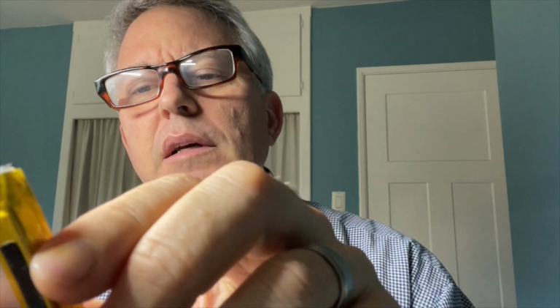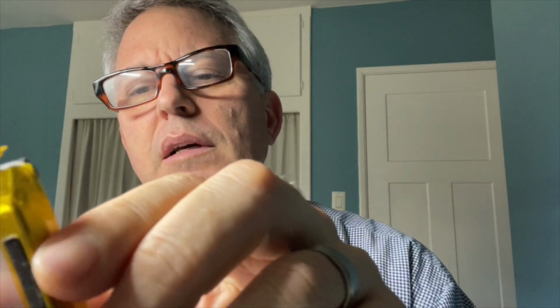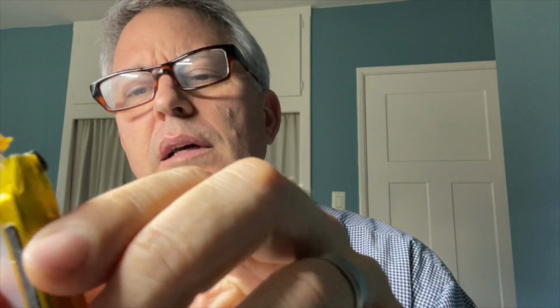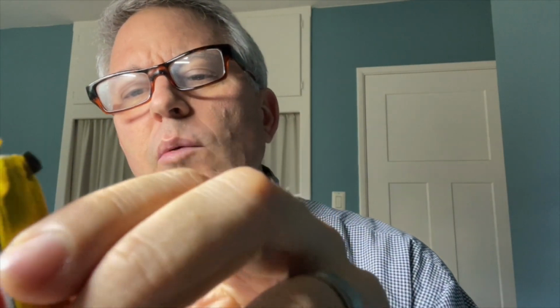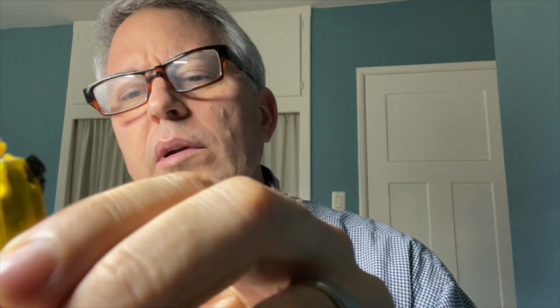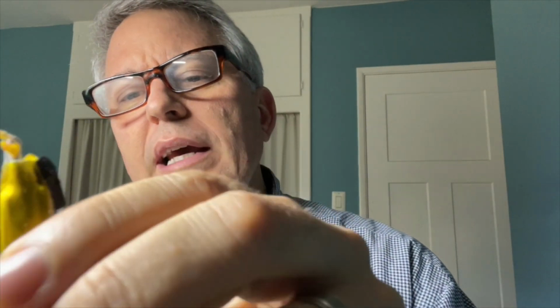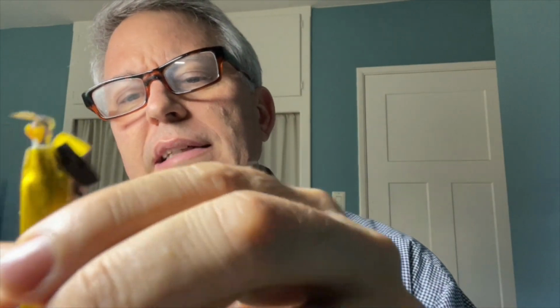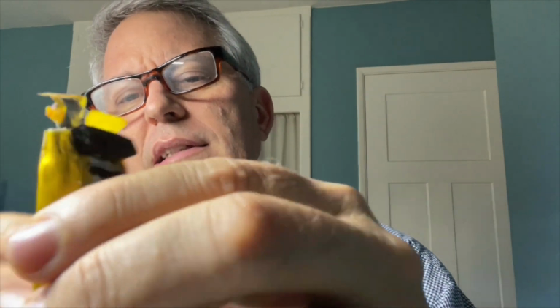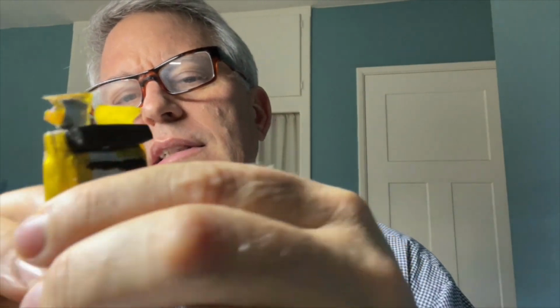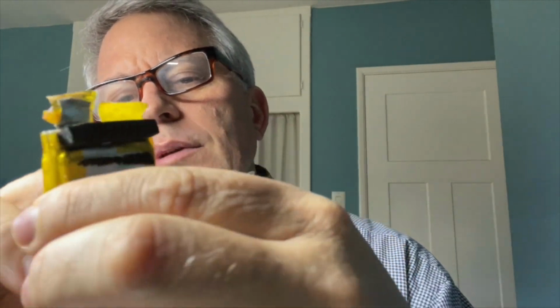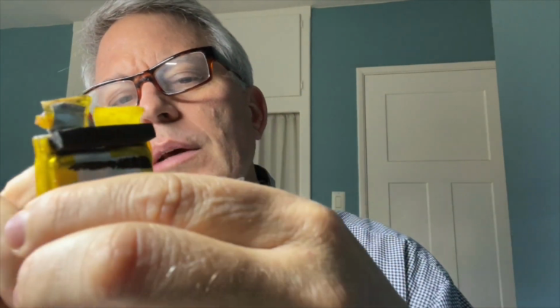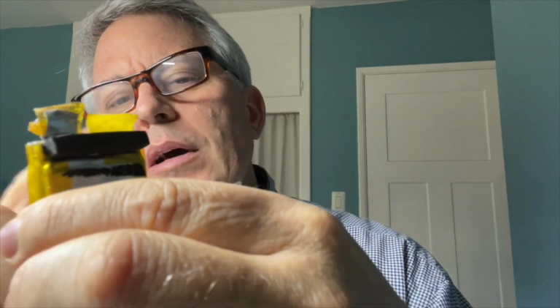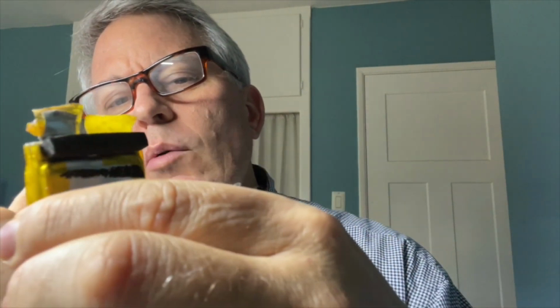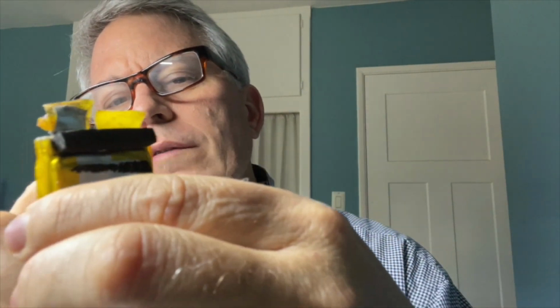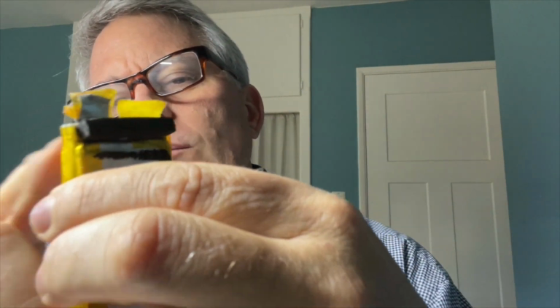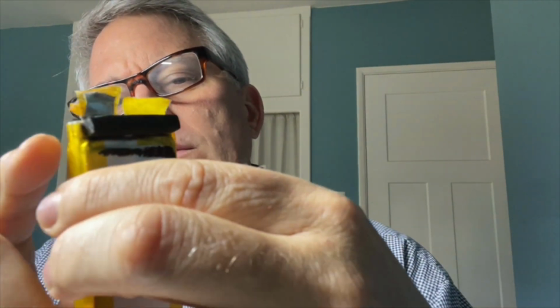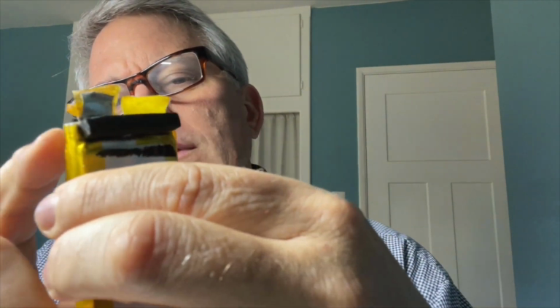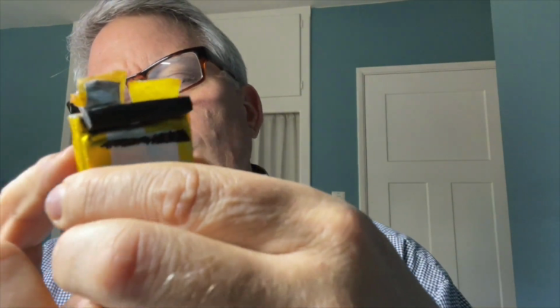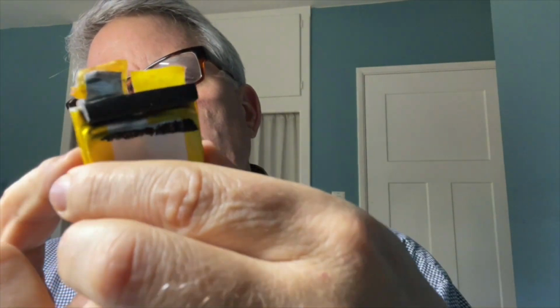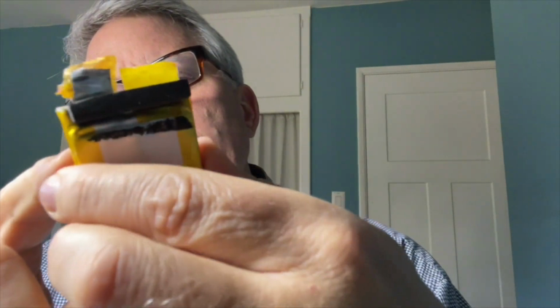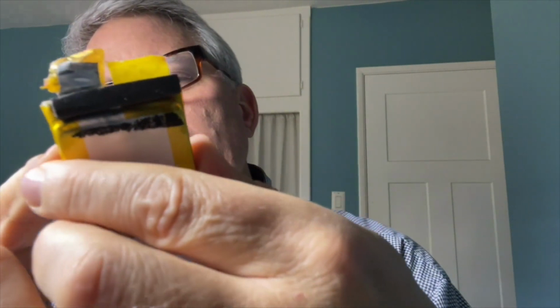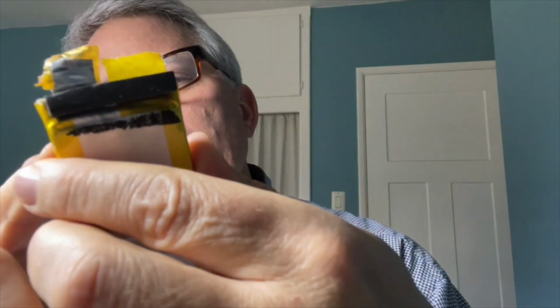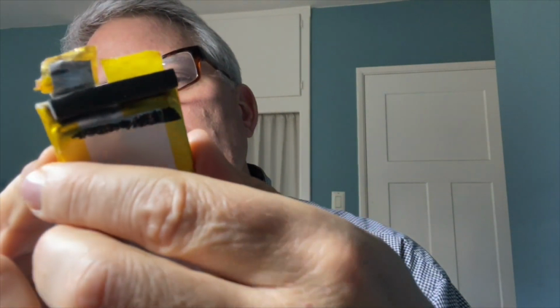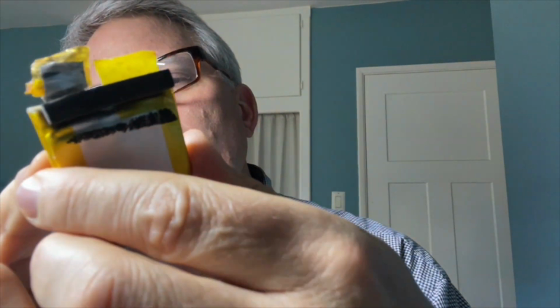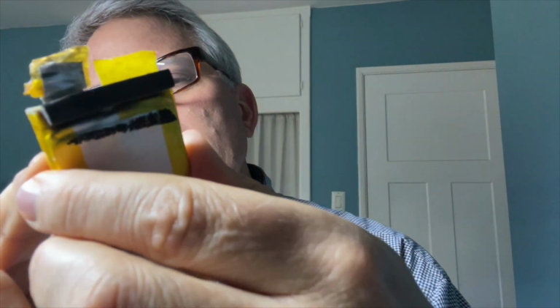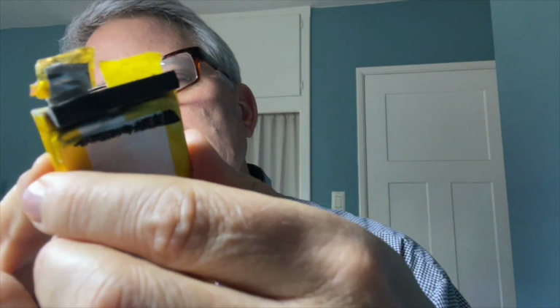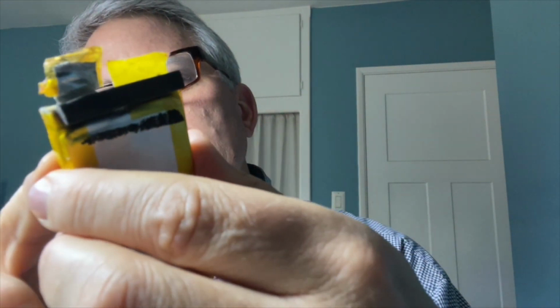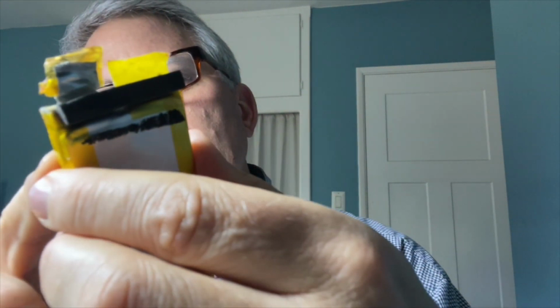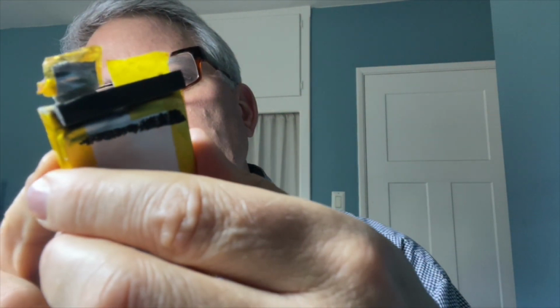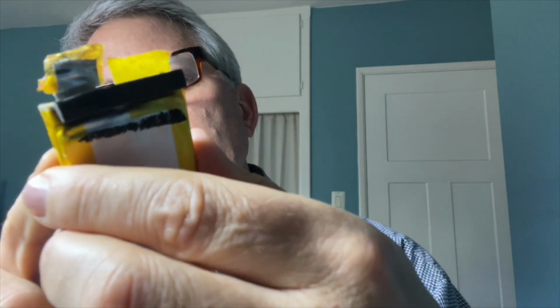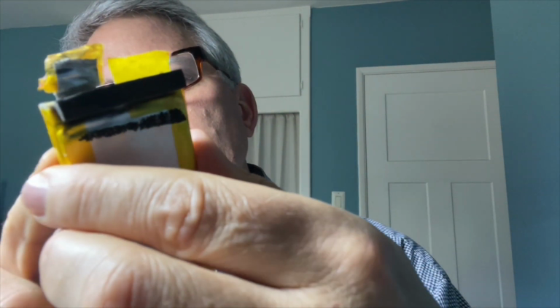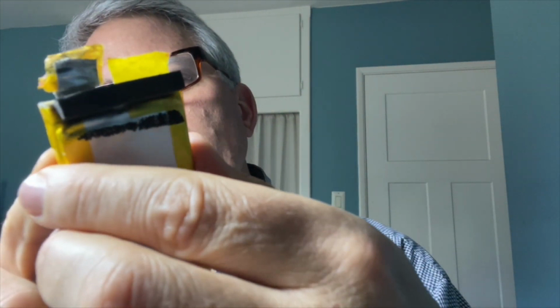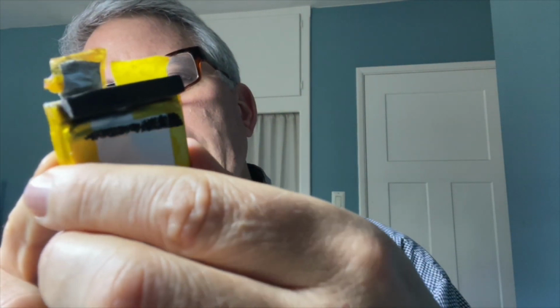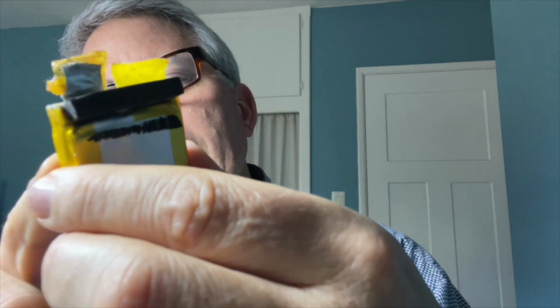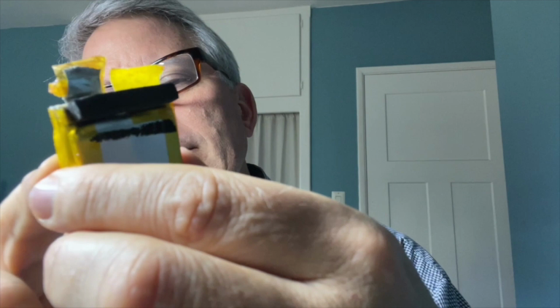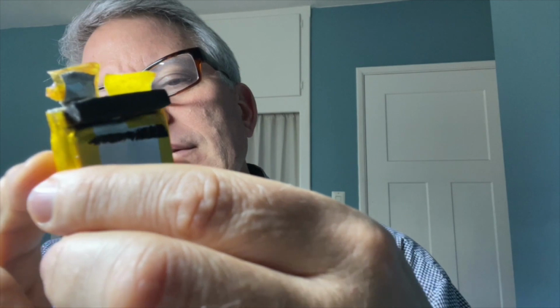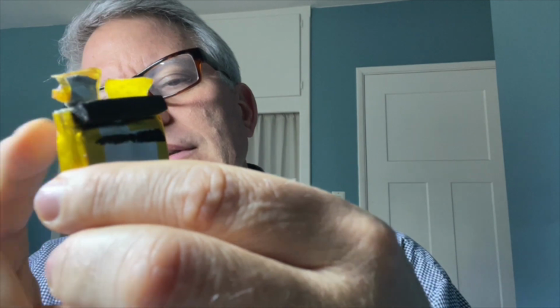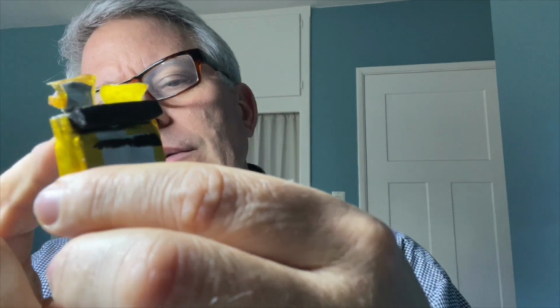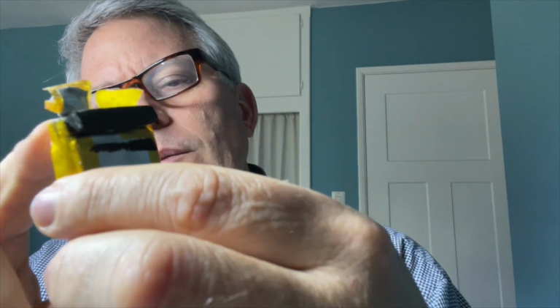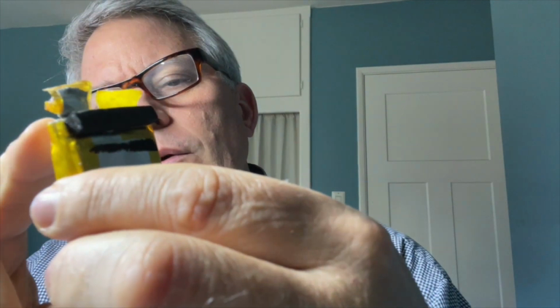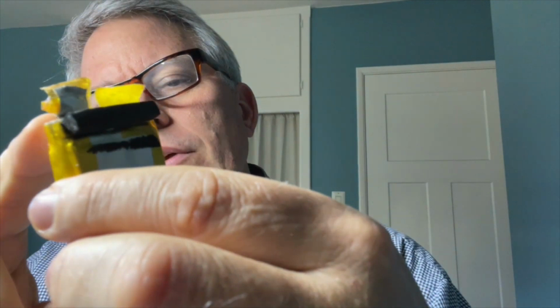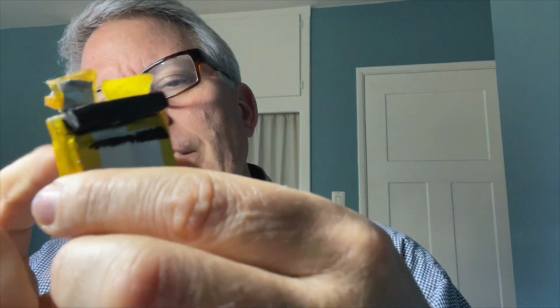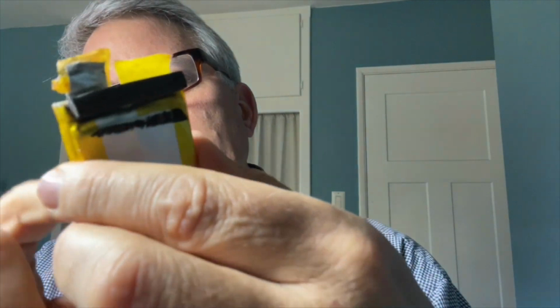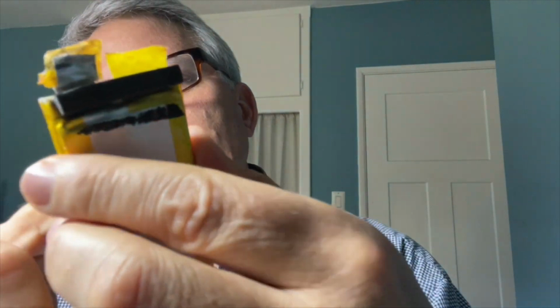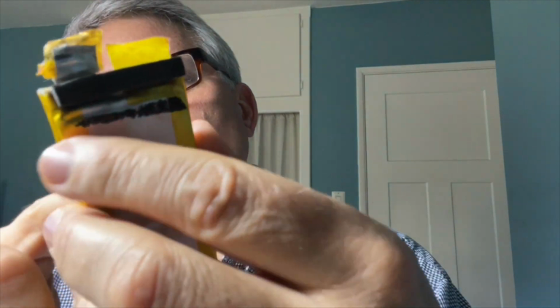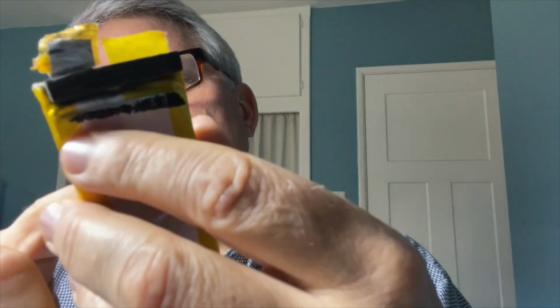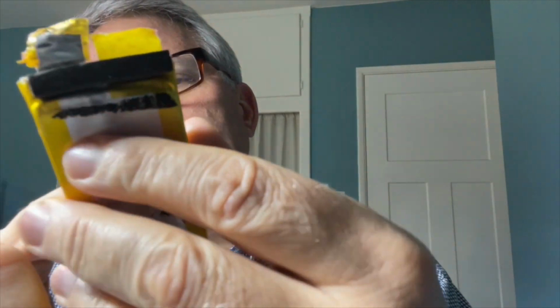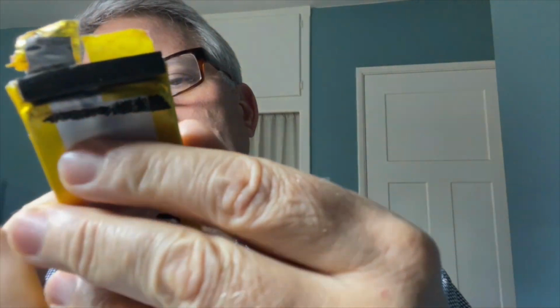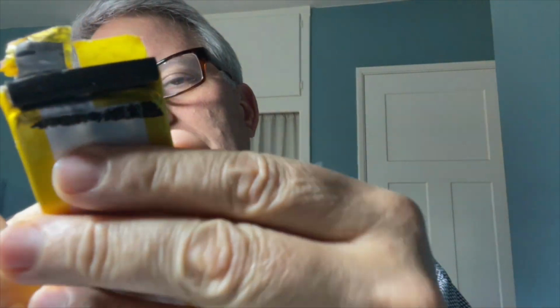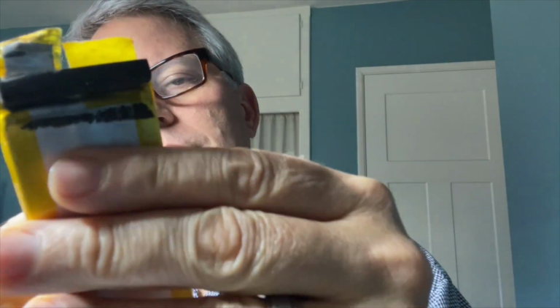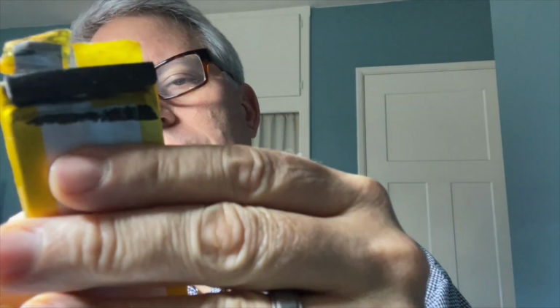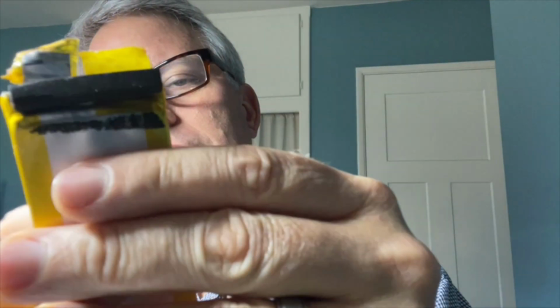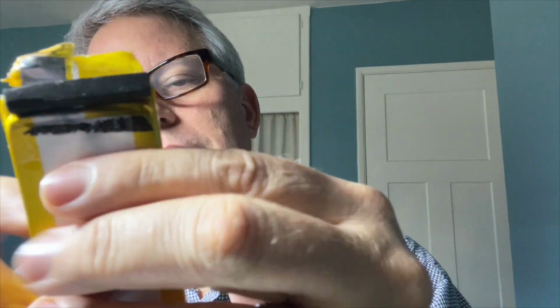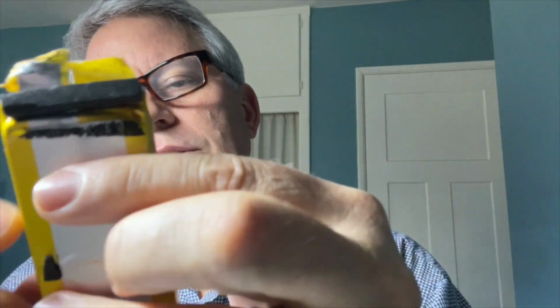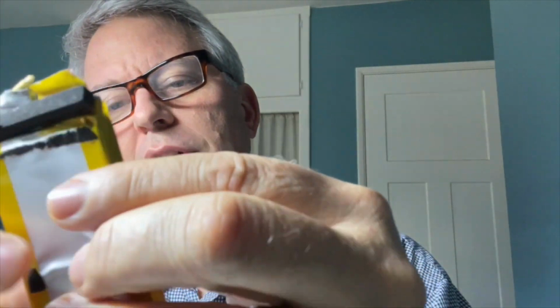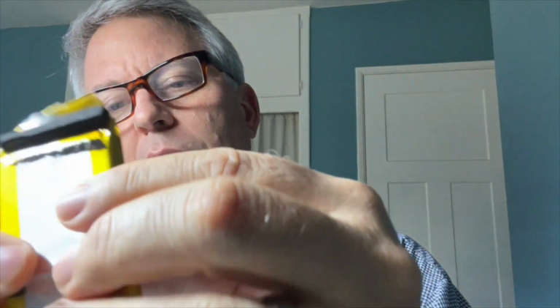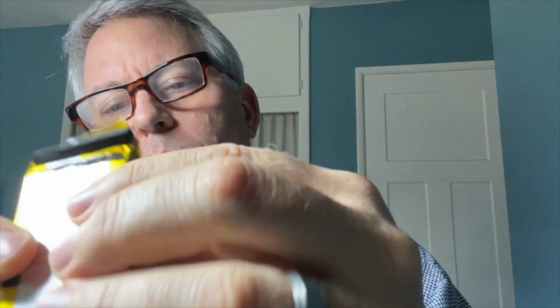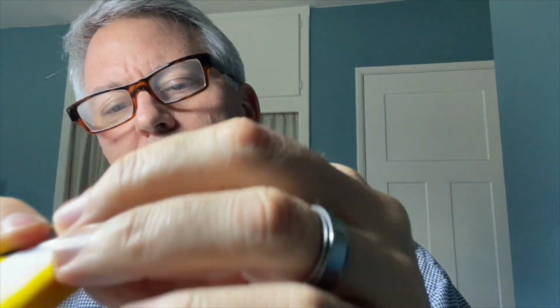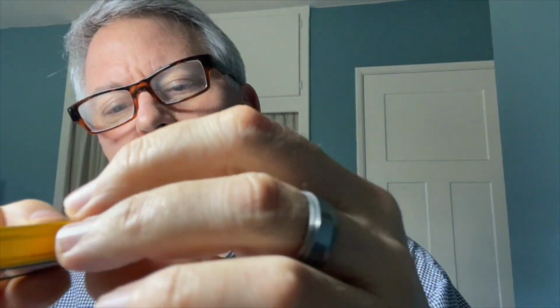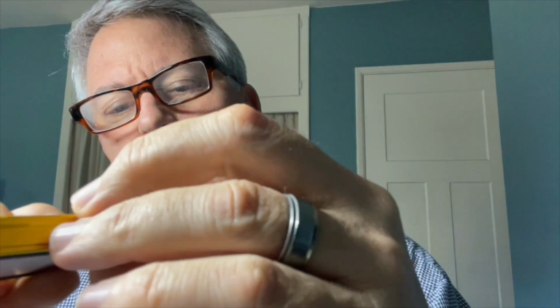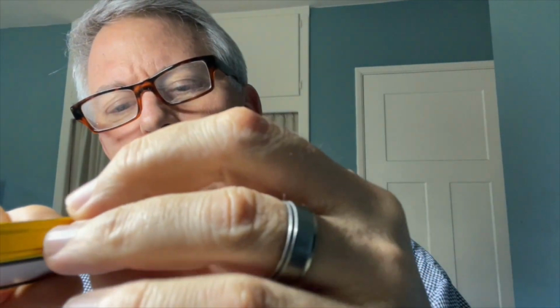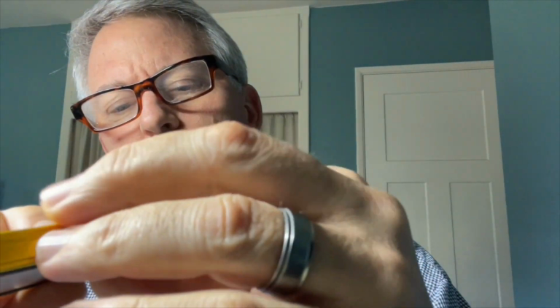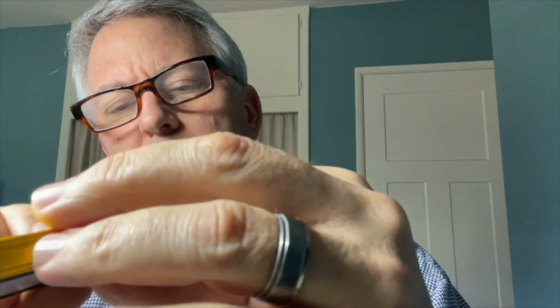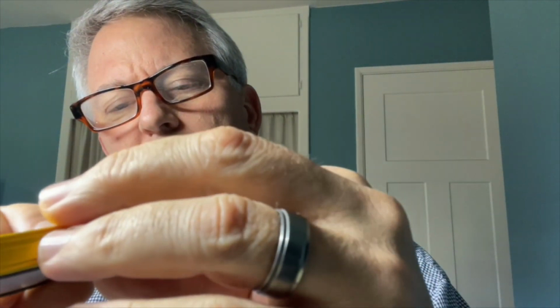The leads come out of the top — in one battery they seem to come out one from each side, while the other two batteries both come out the same side, which I guess engineering-wise just made more sense.